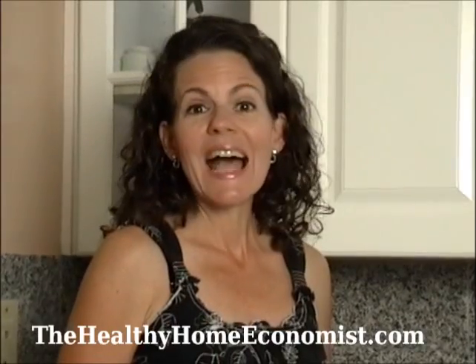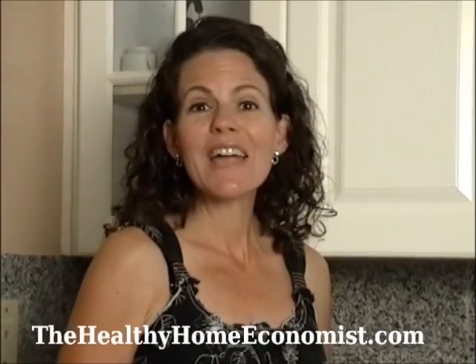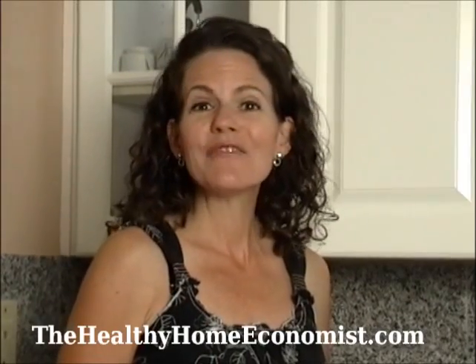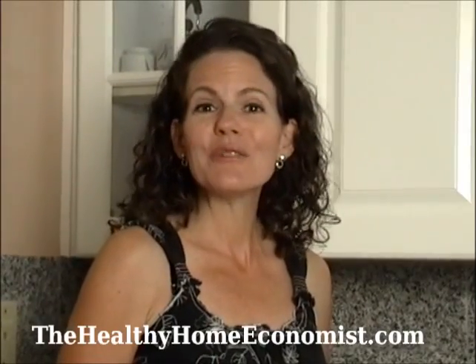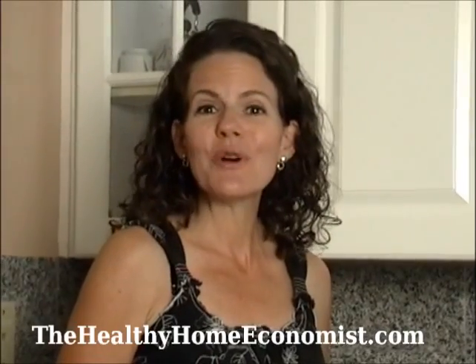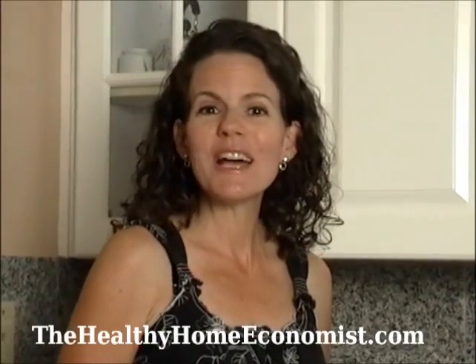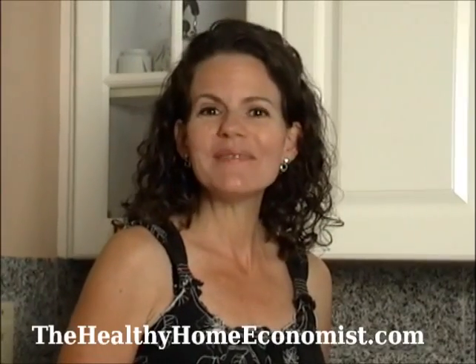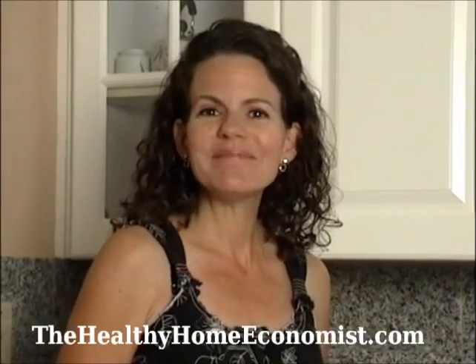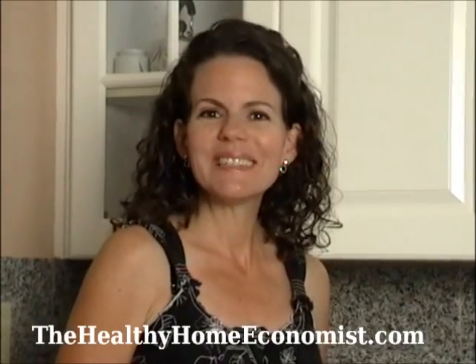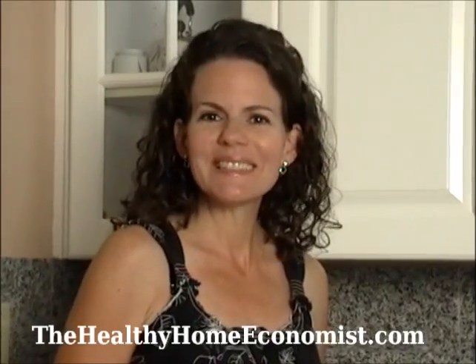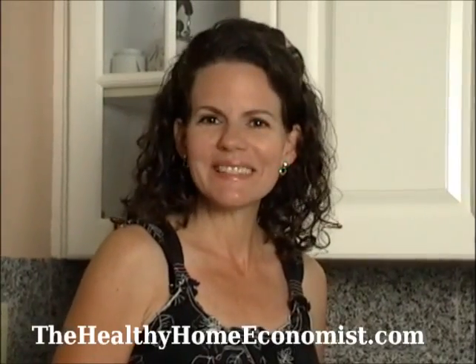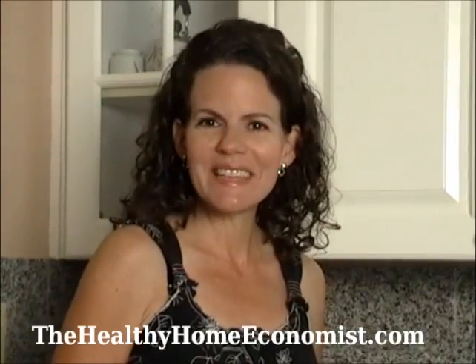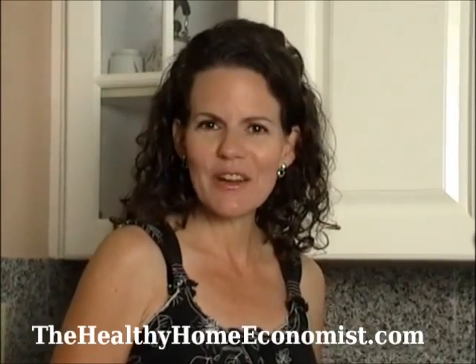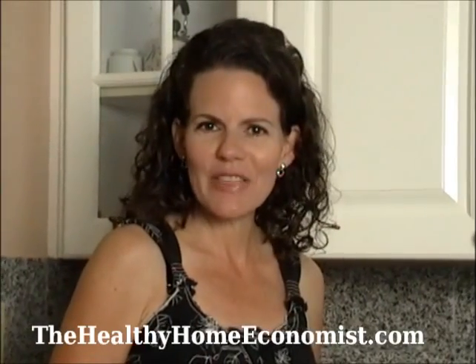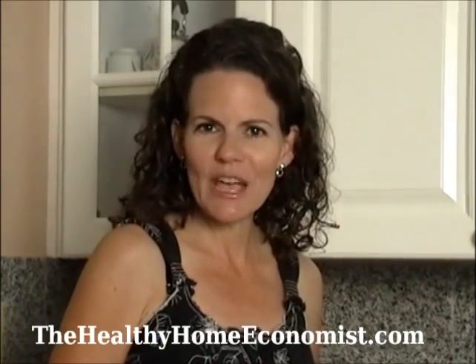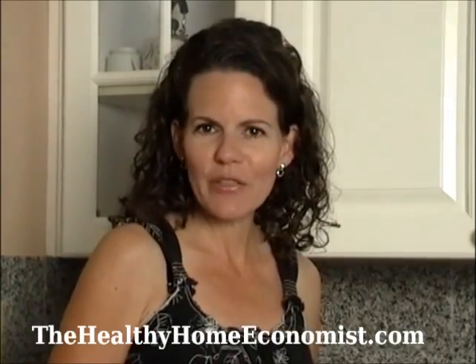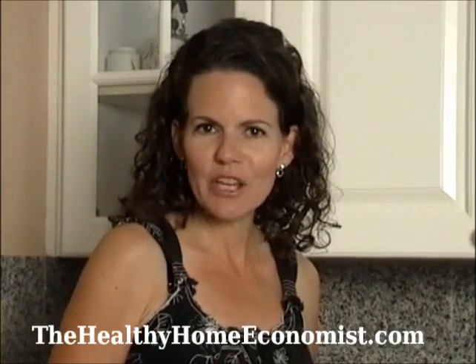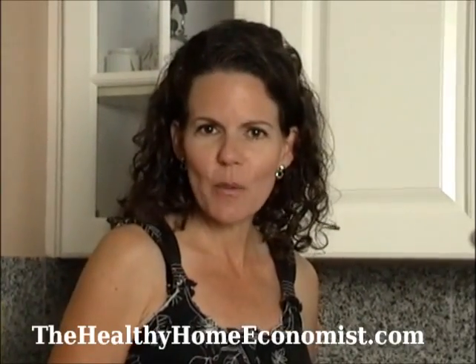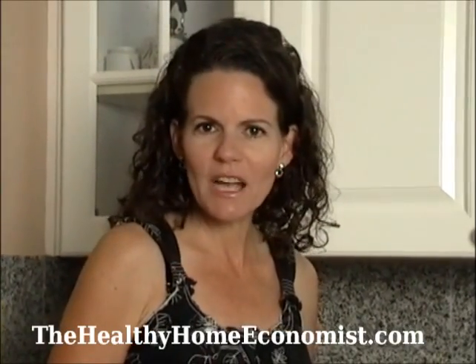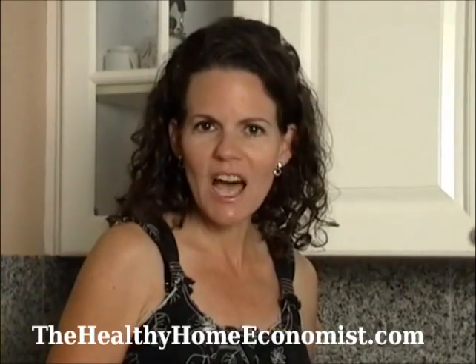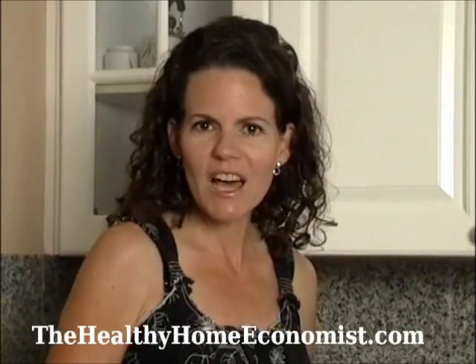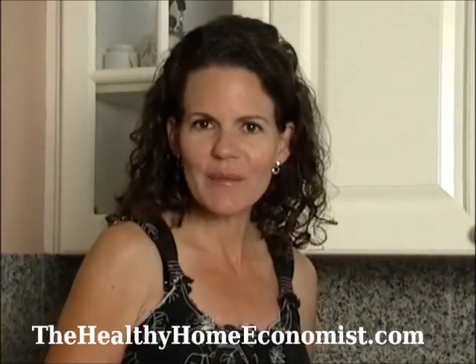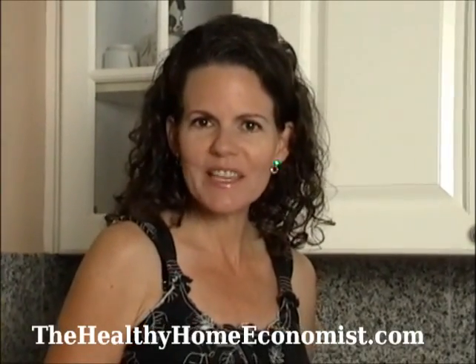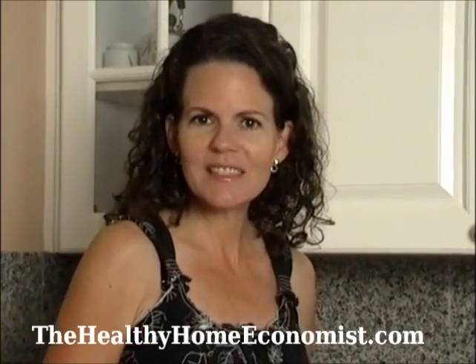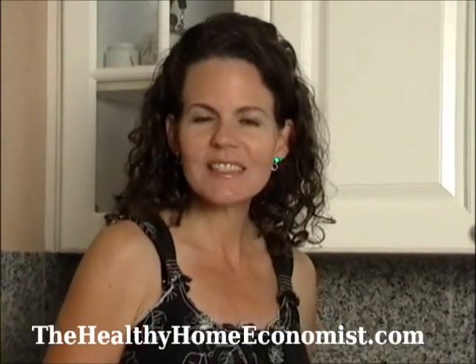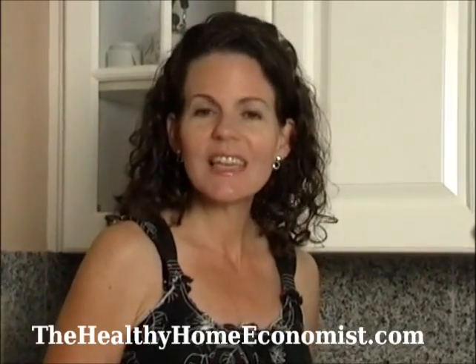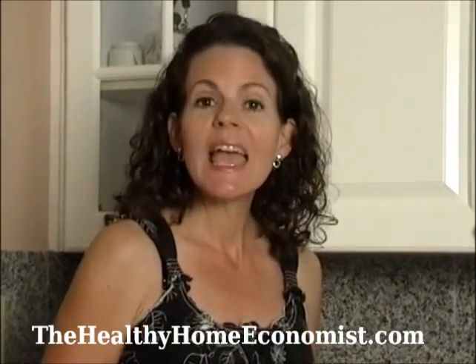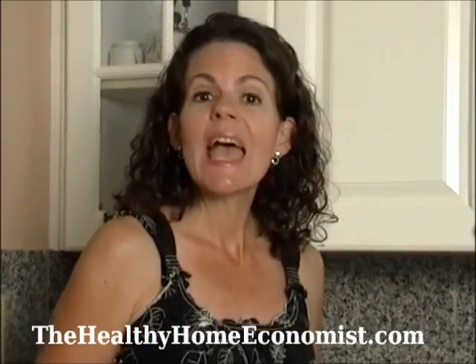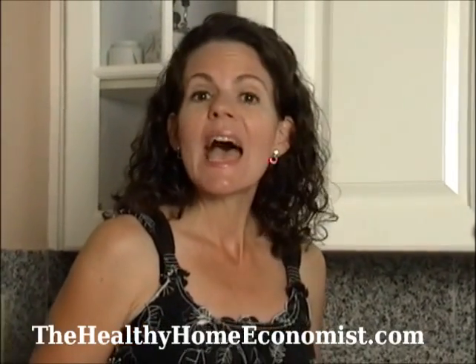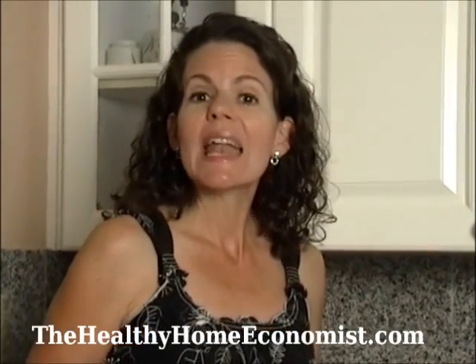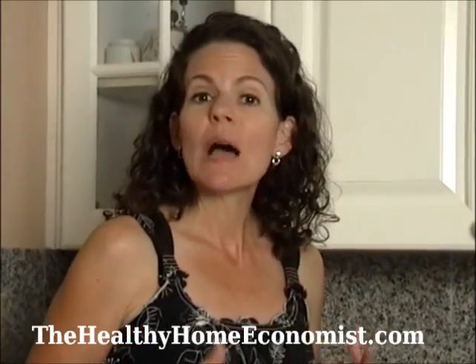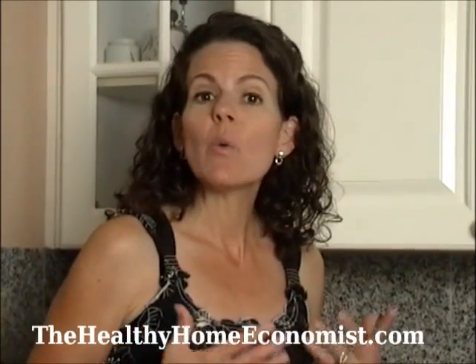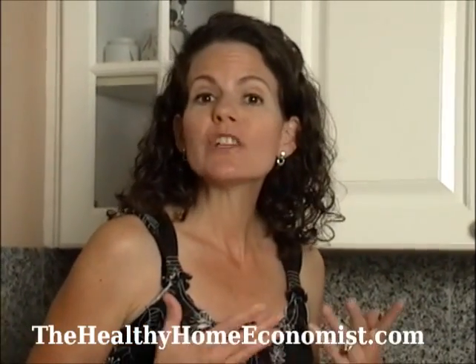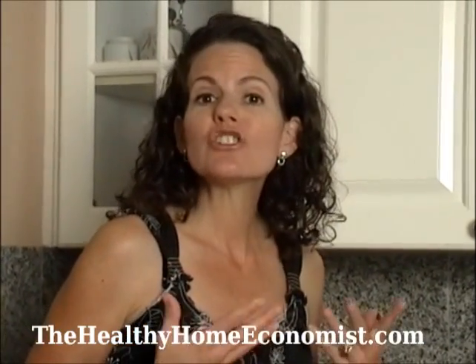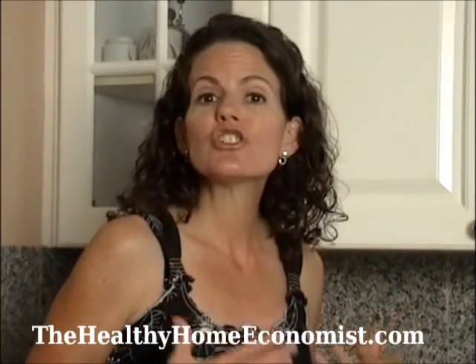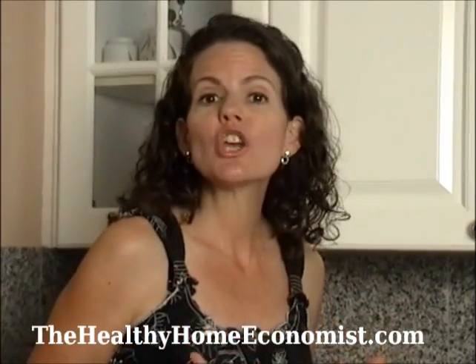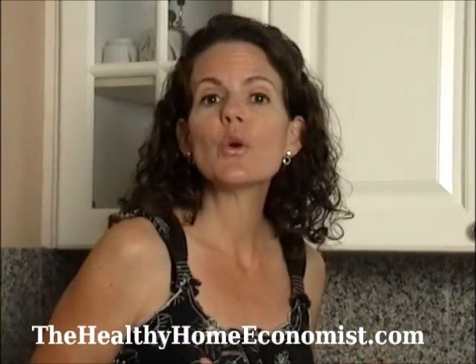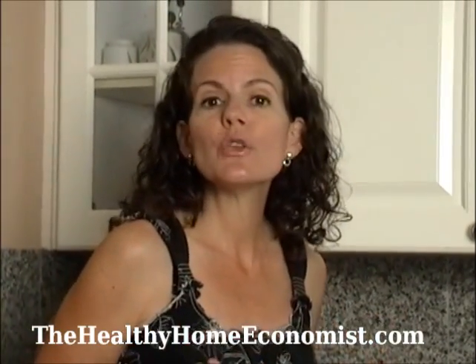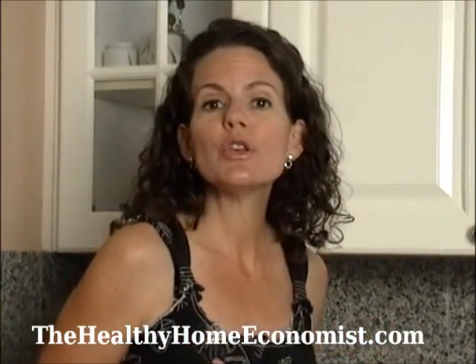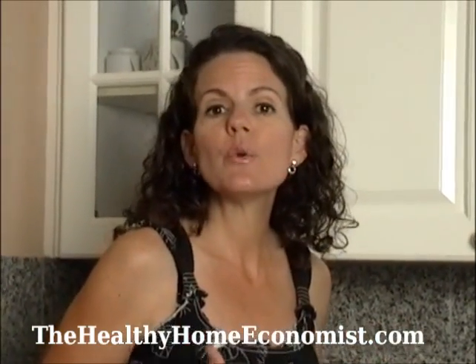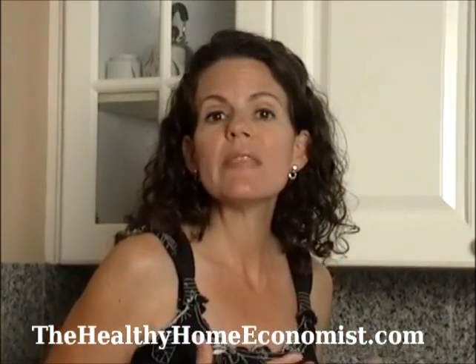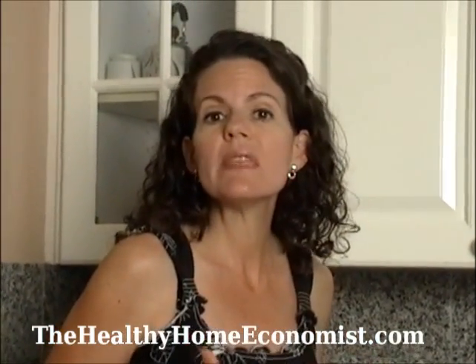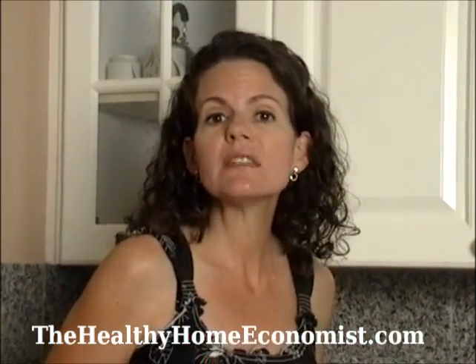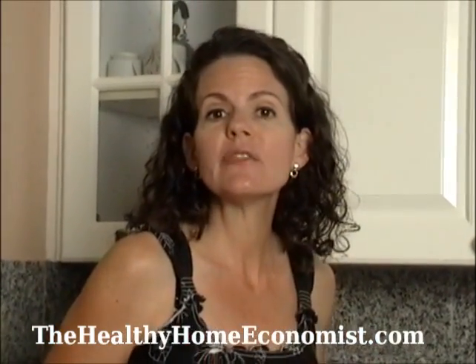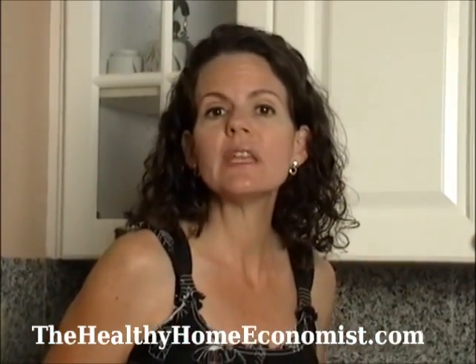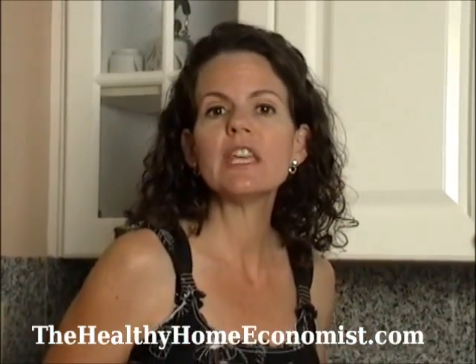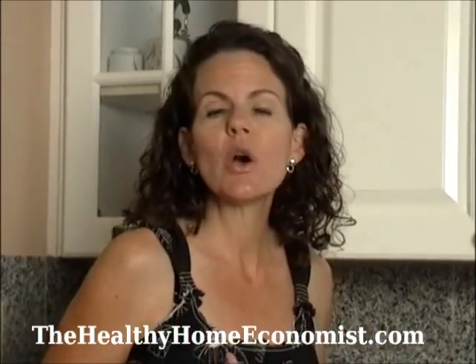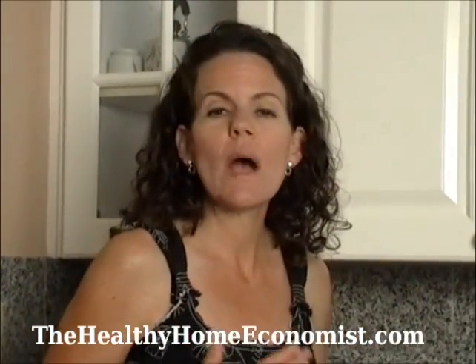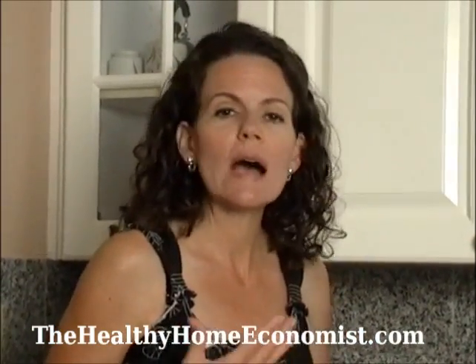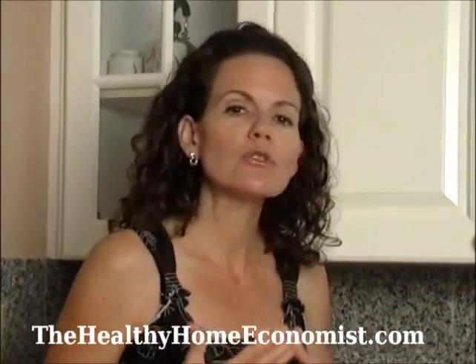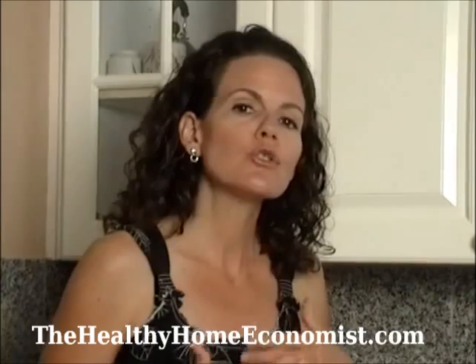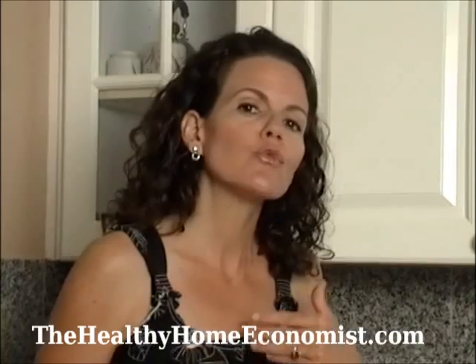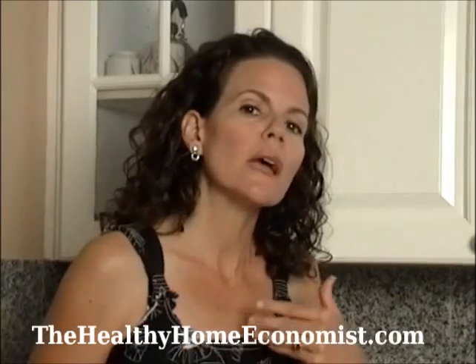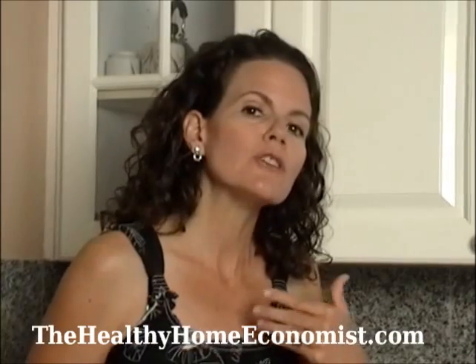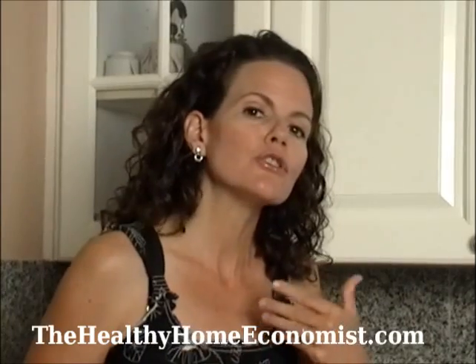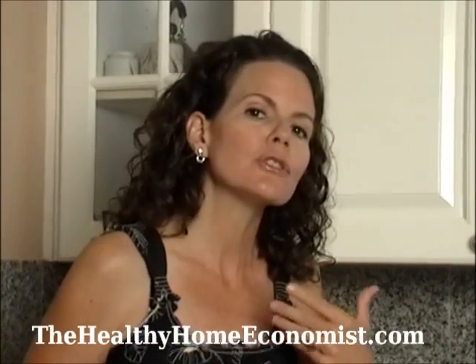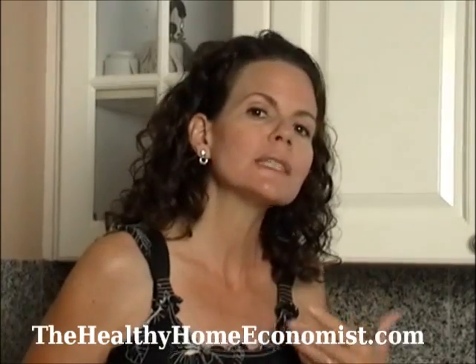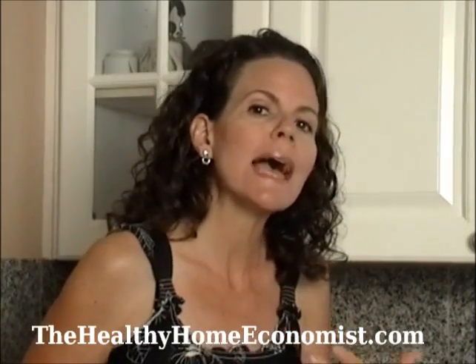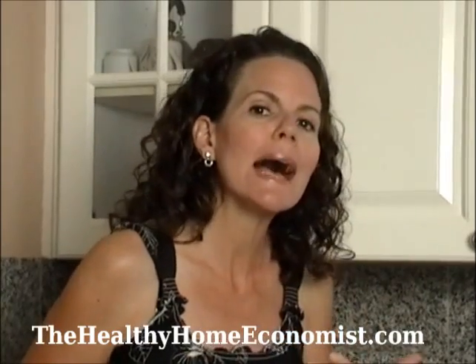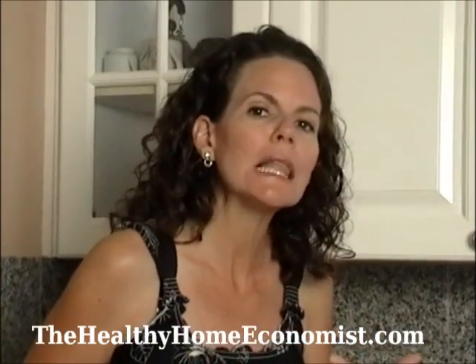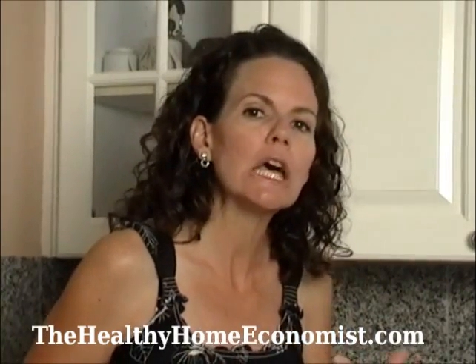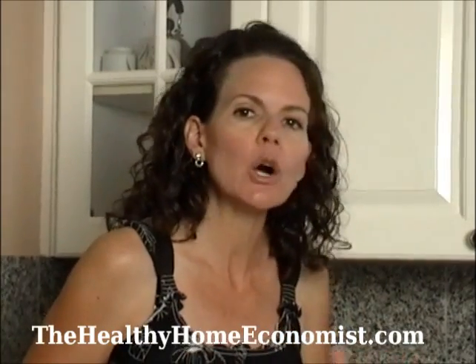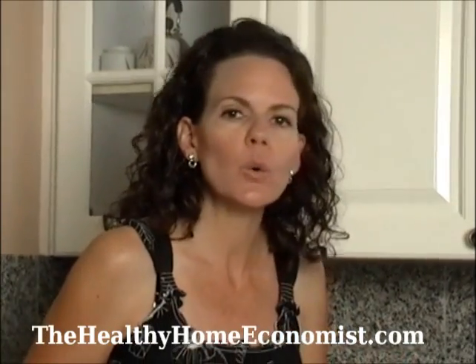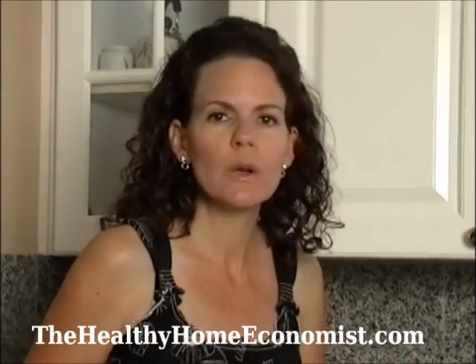Hi everyone, this is Sarah, the Healthy Home Economist, and I want to show you in this video how to render tallow.